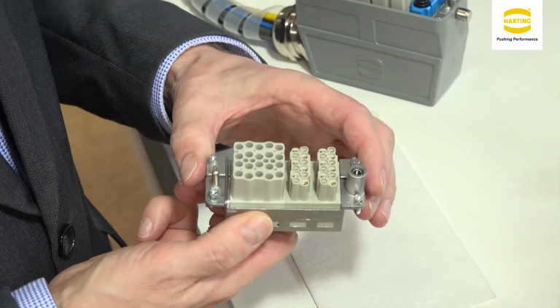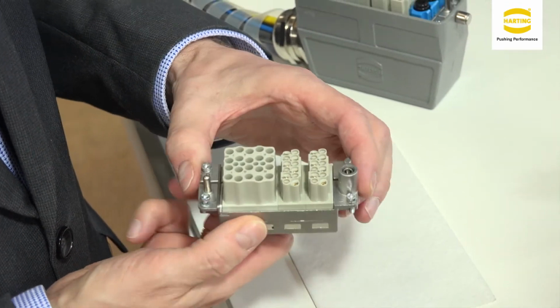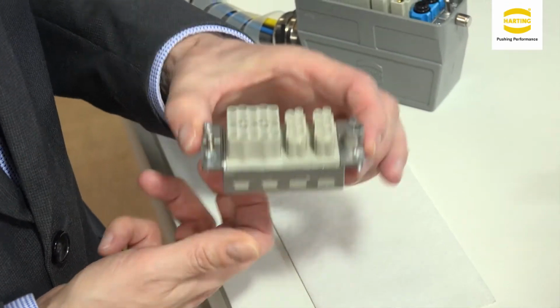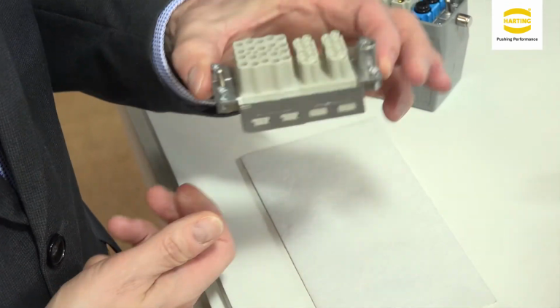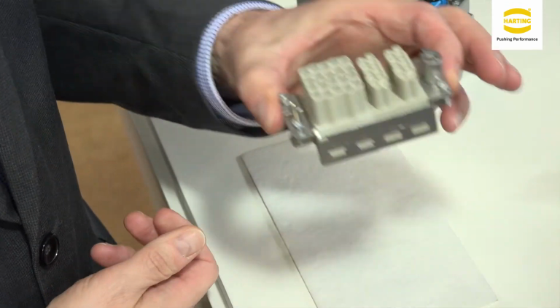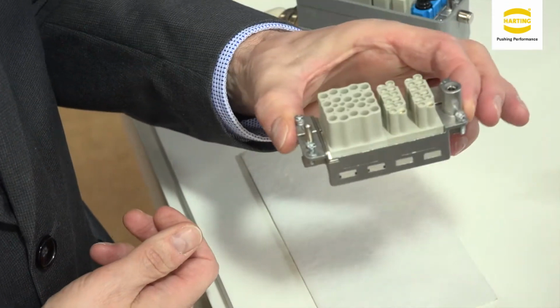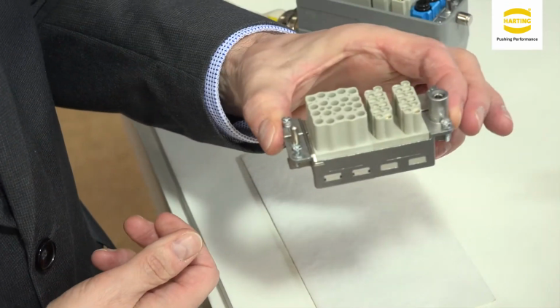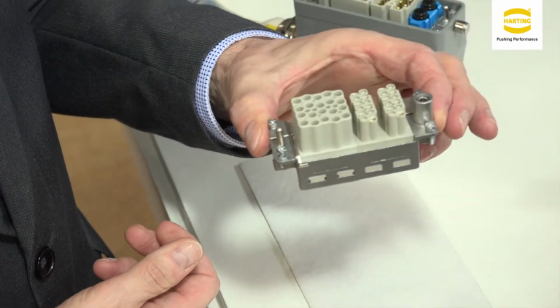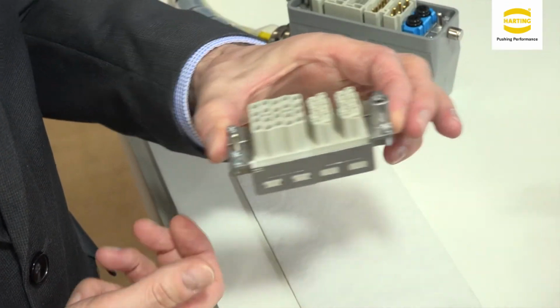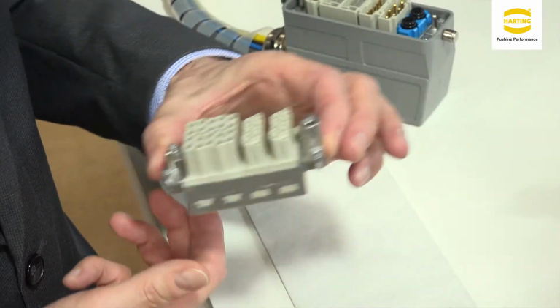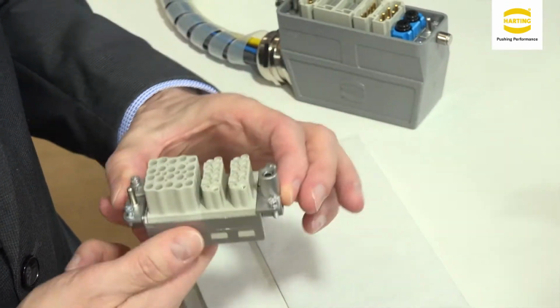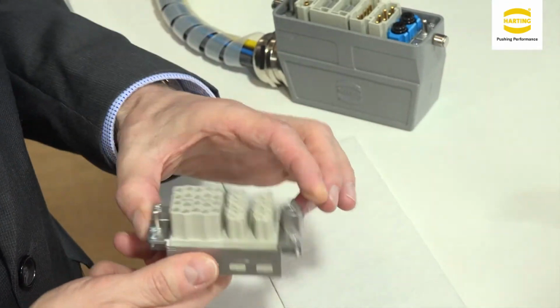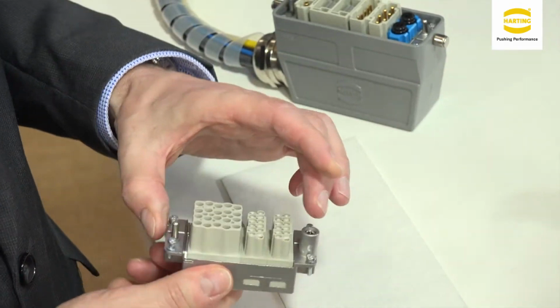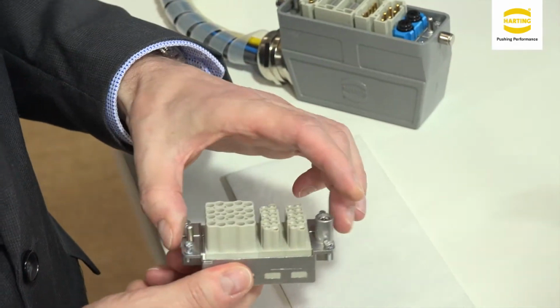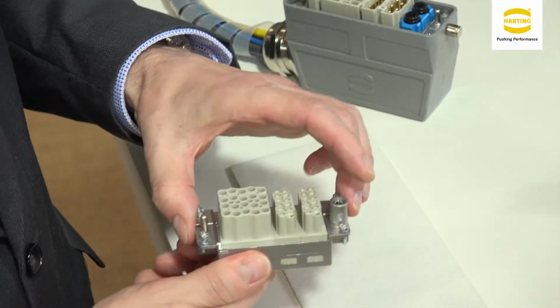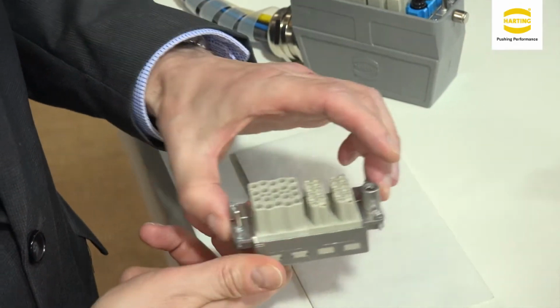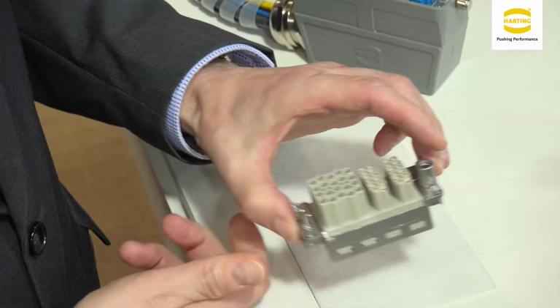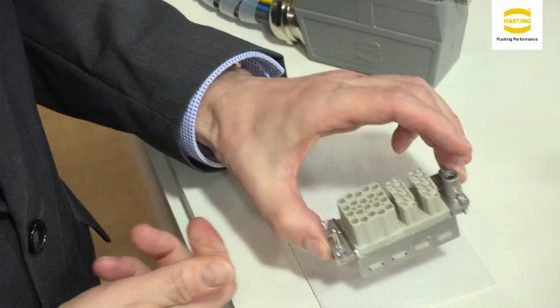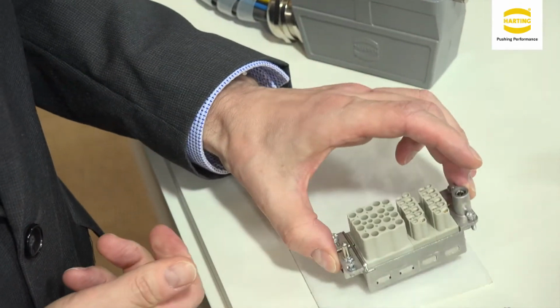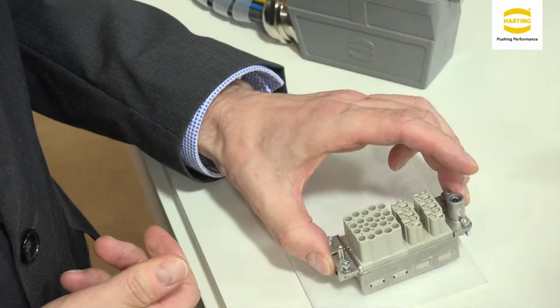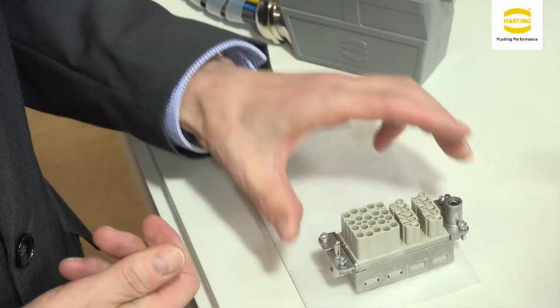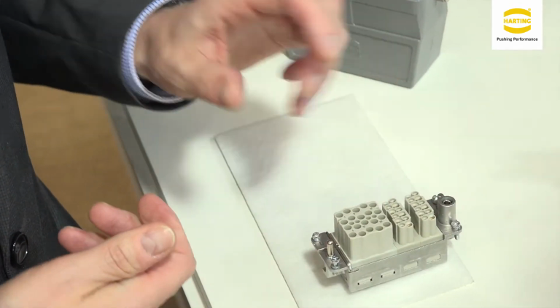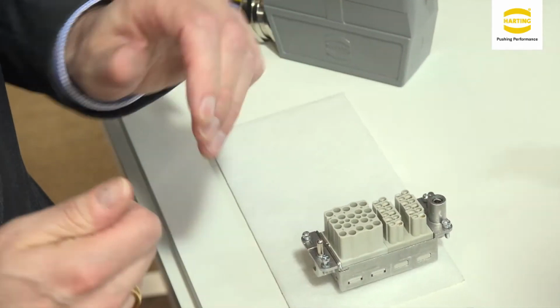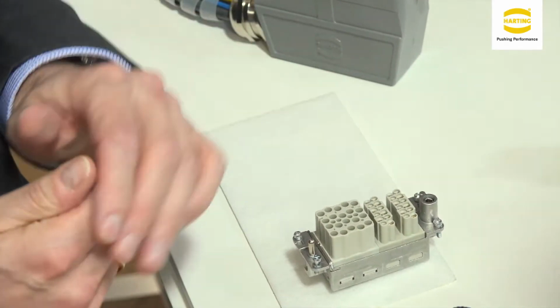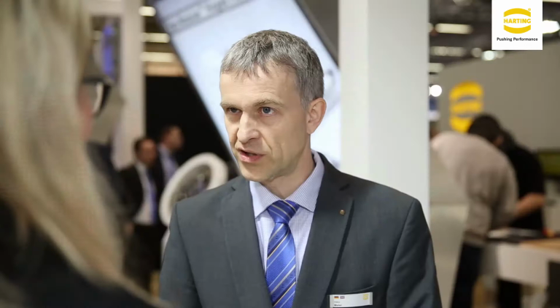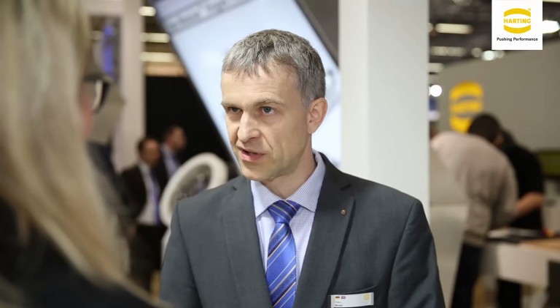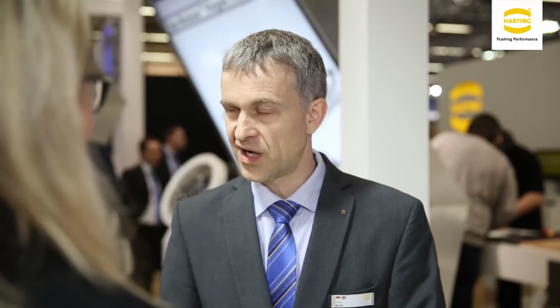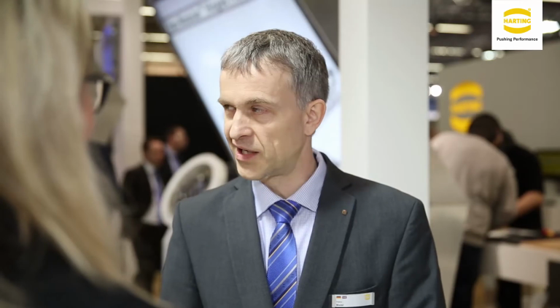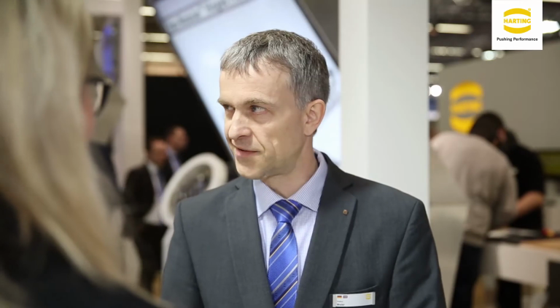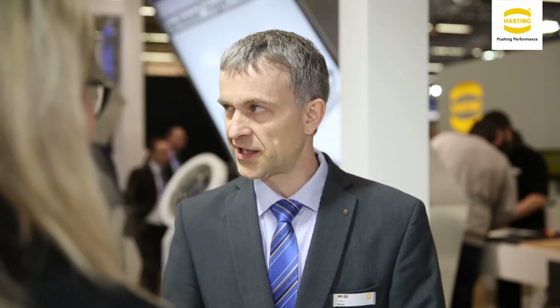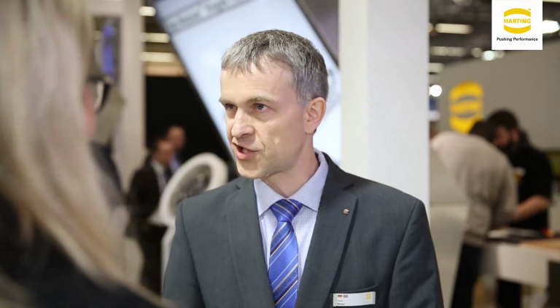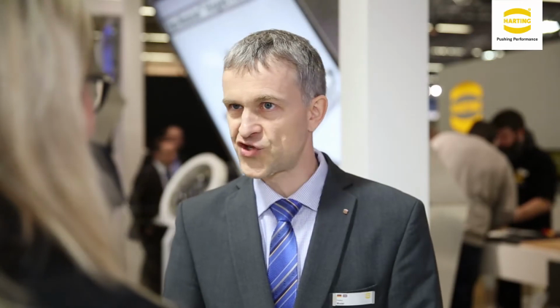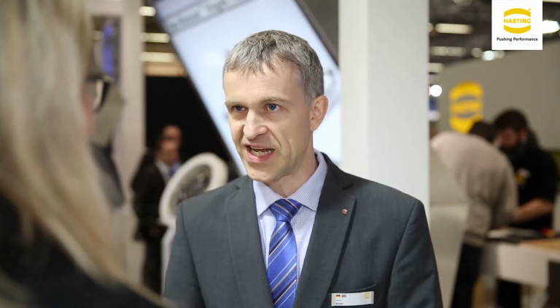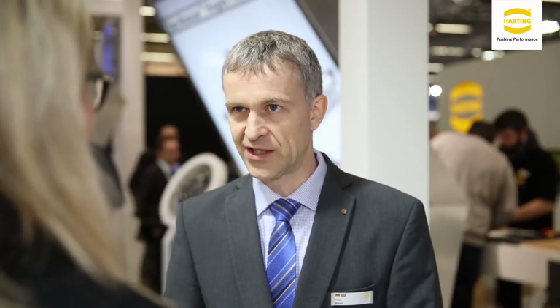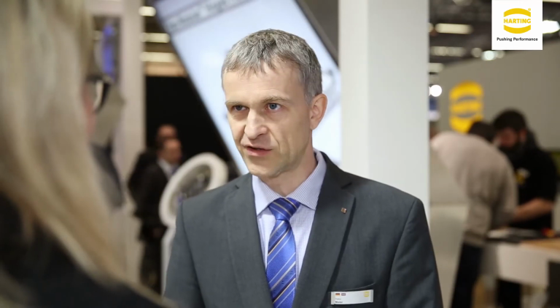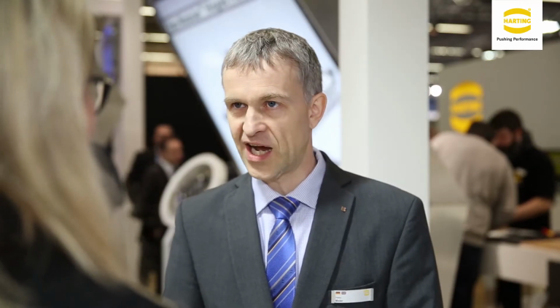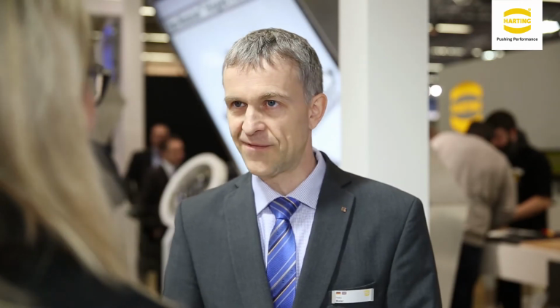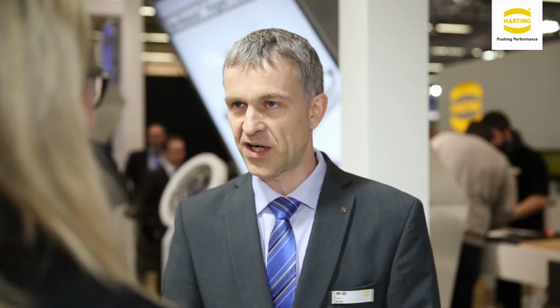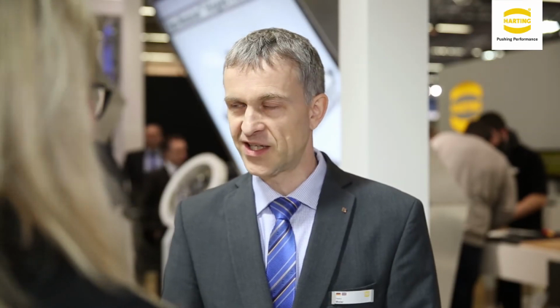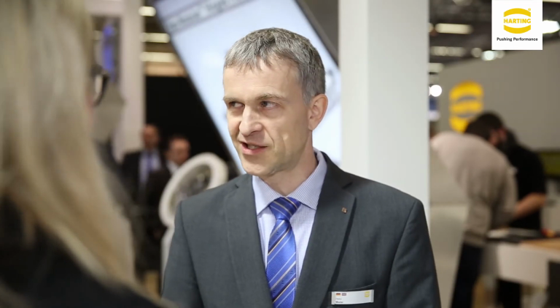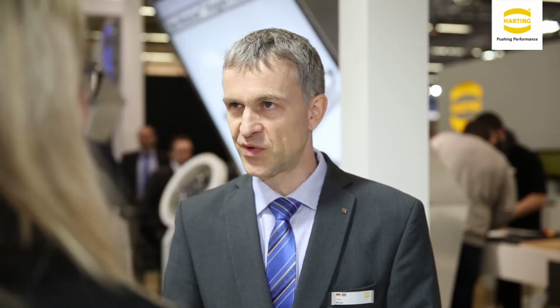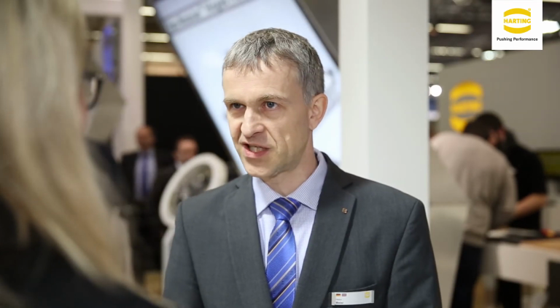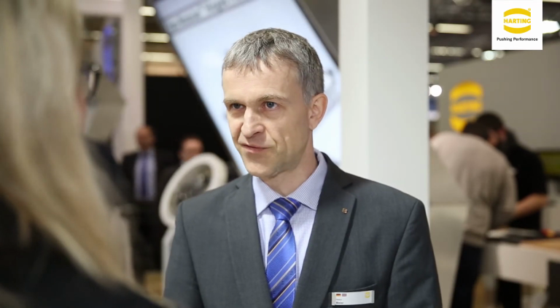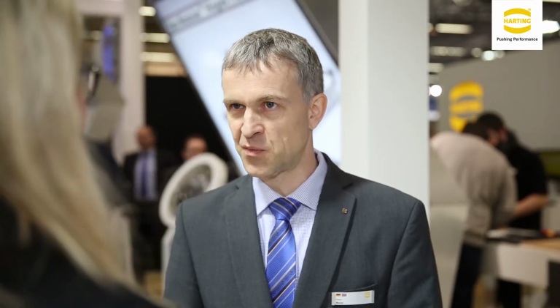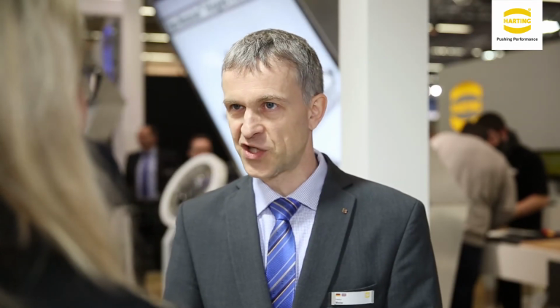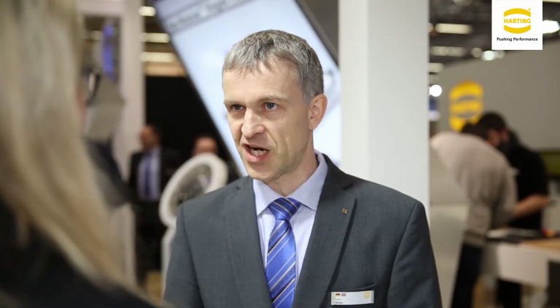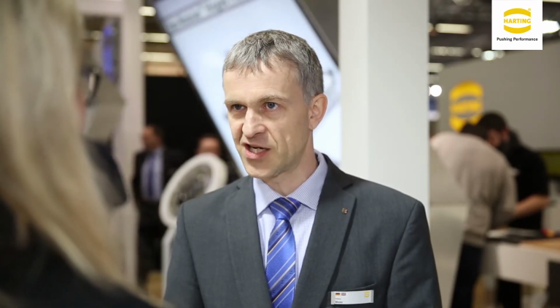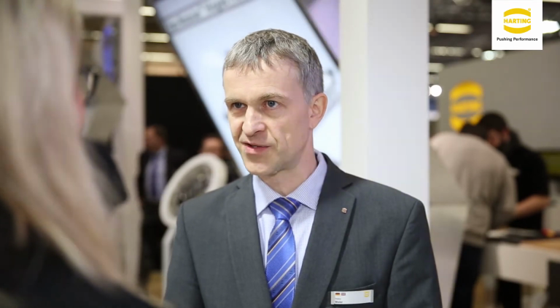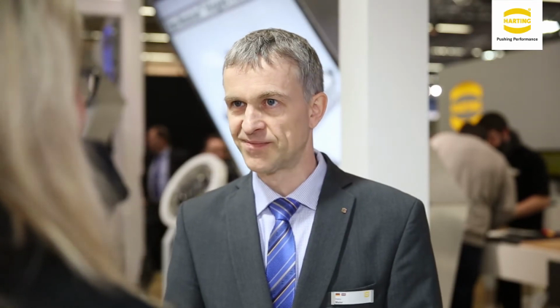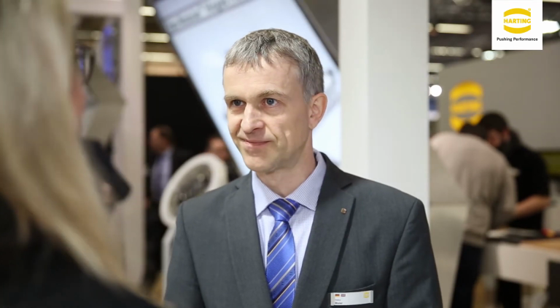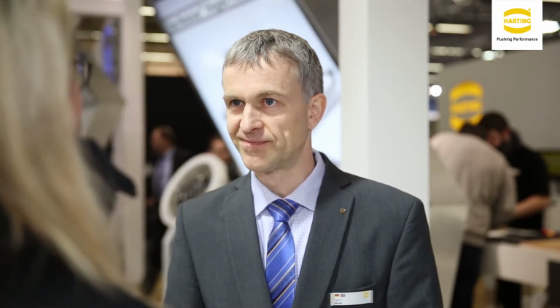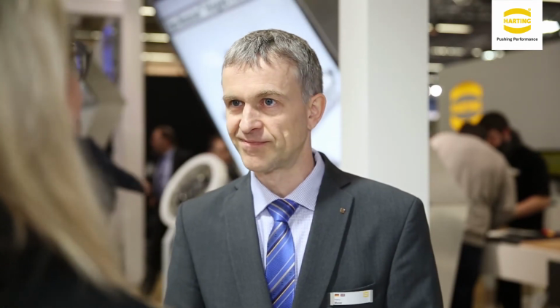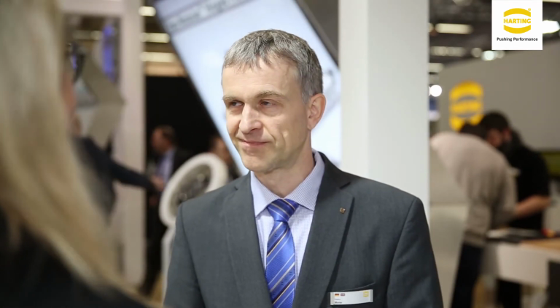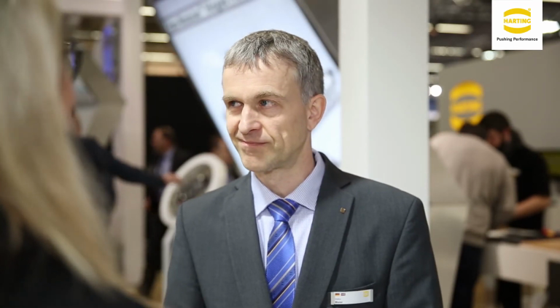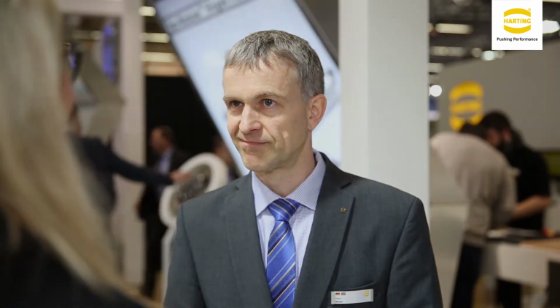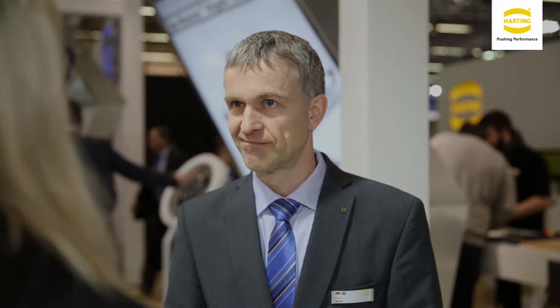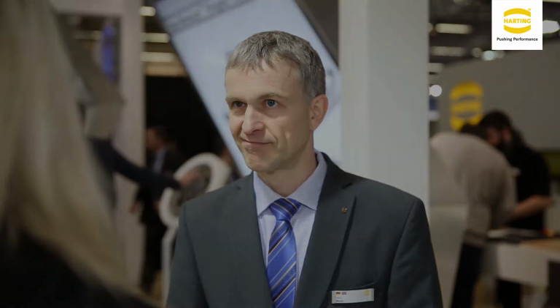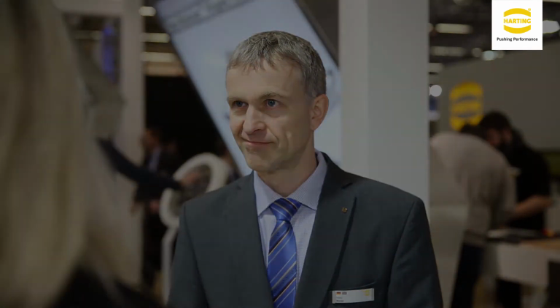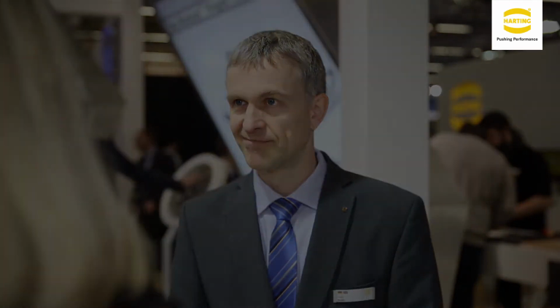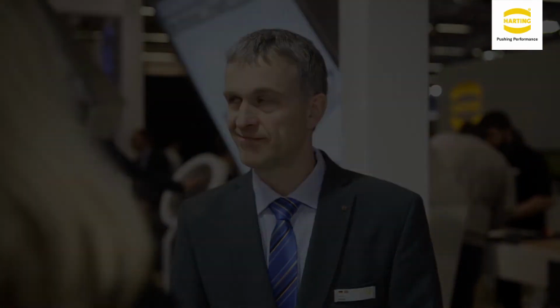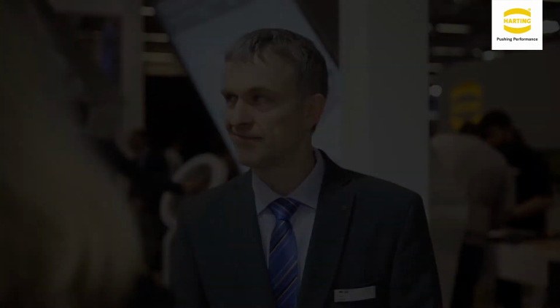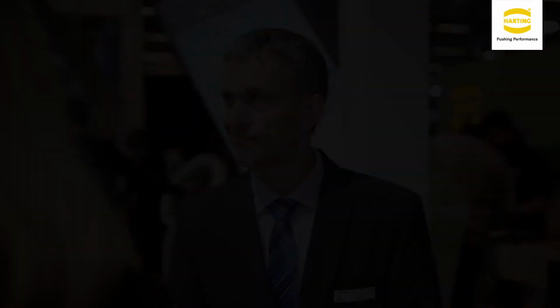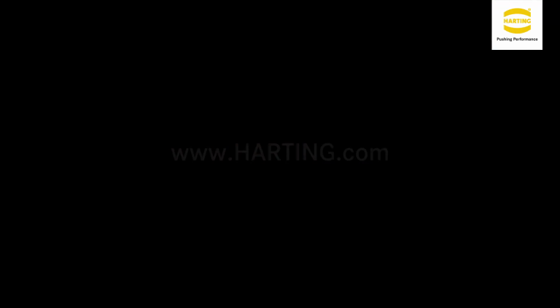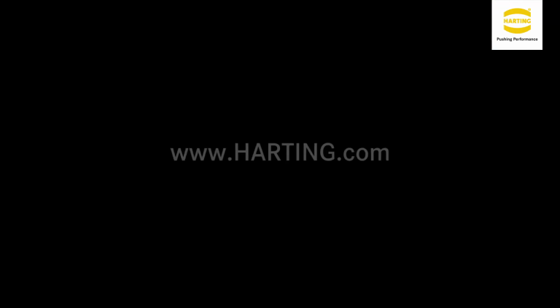Quick and easy intuitive assembly. That was it. Thank you.